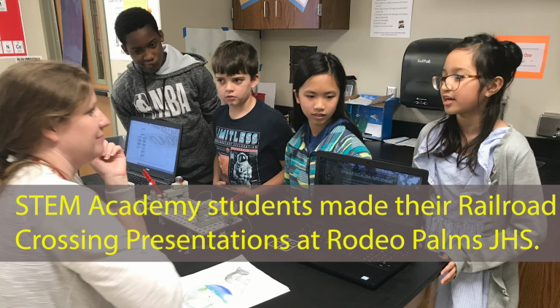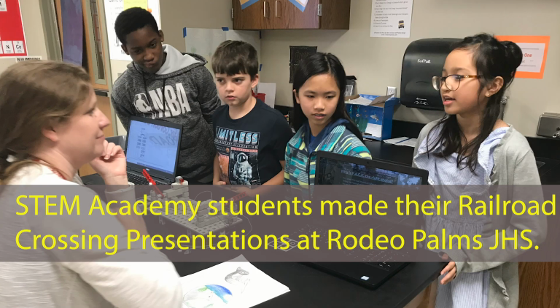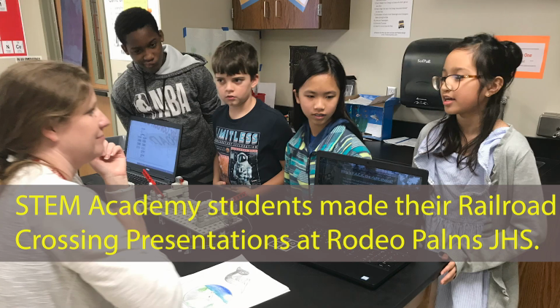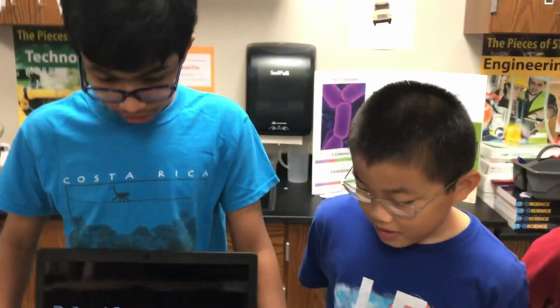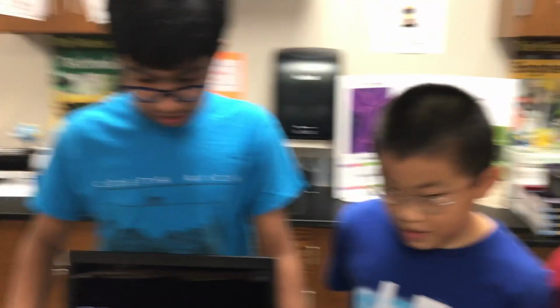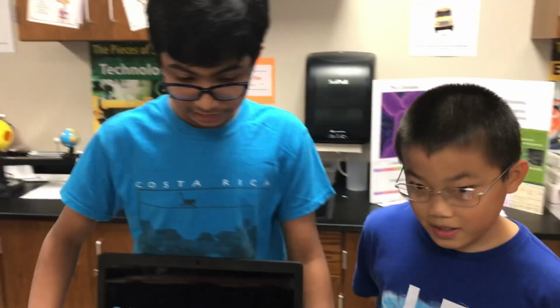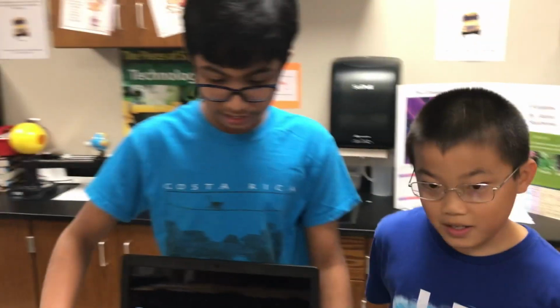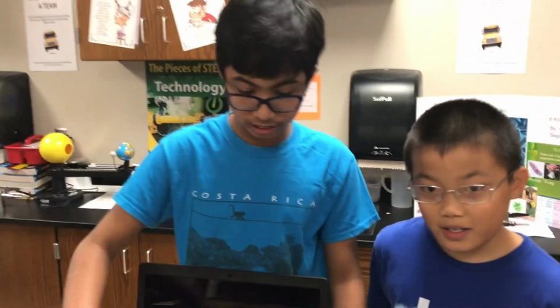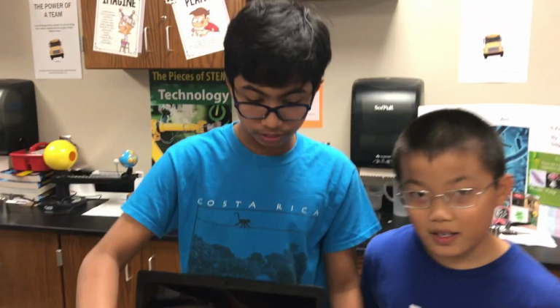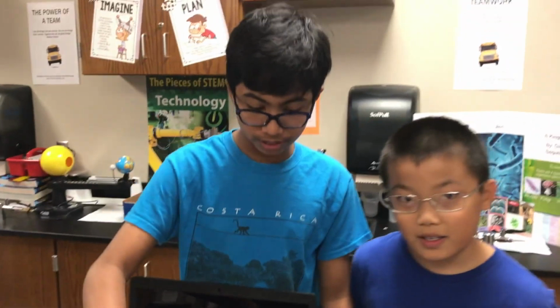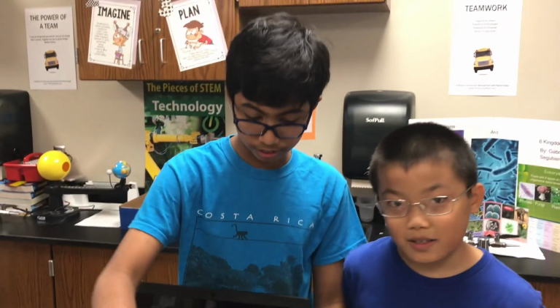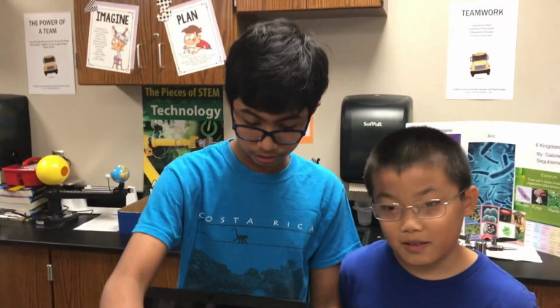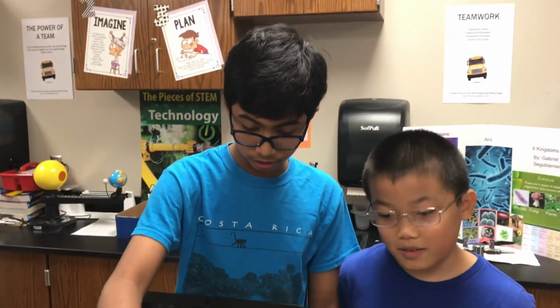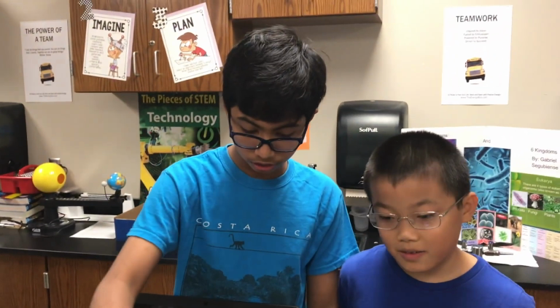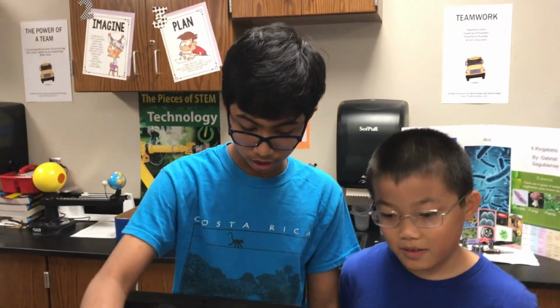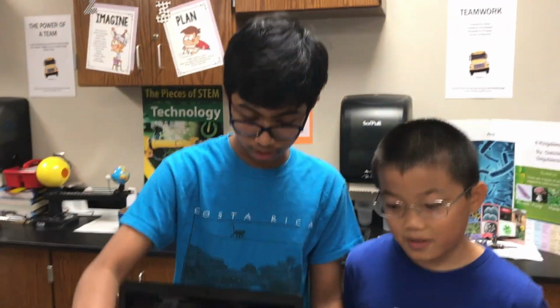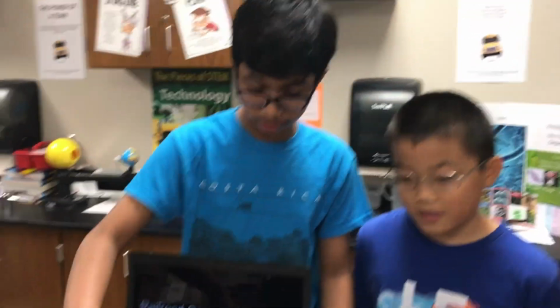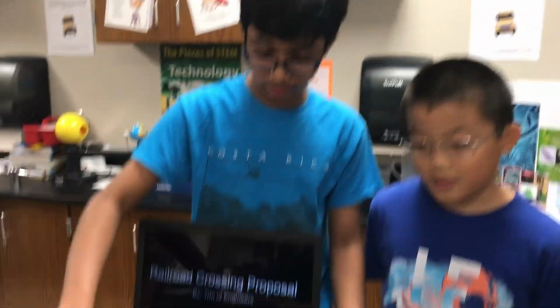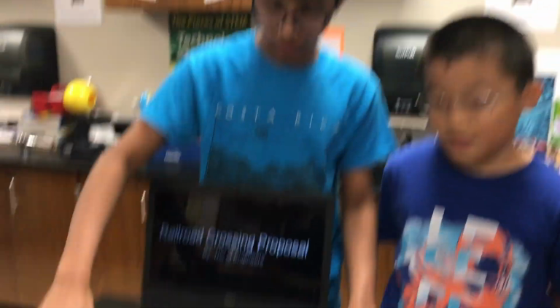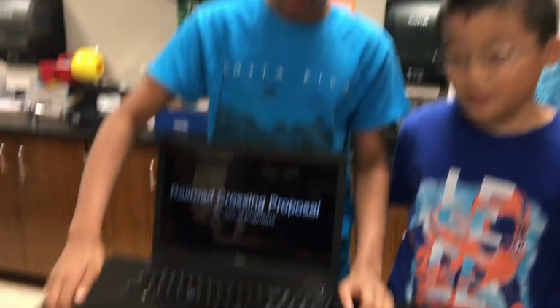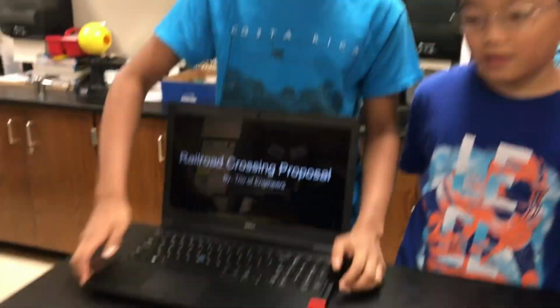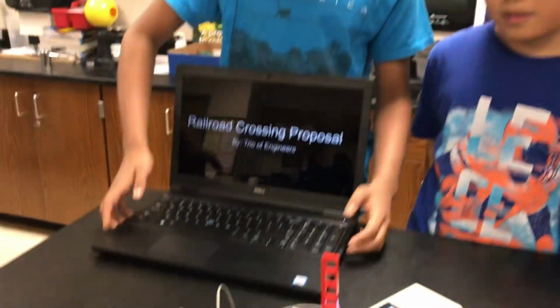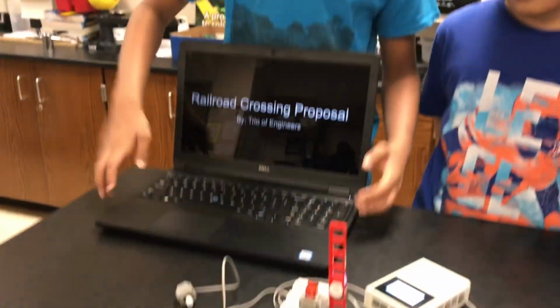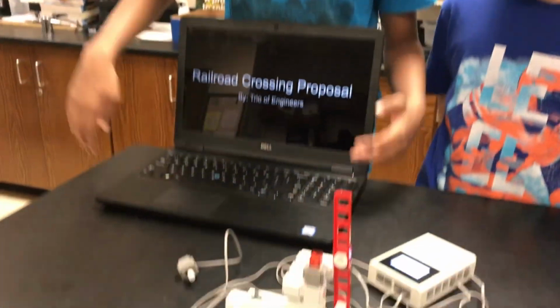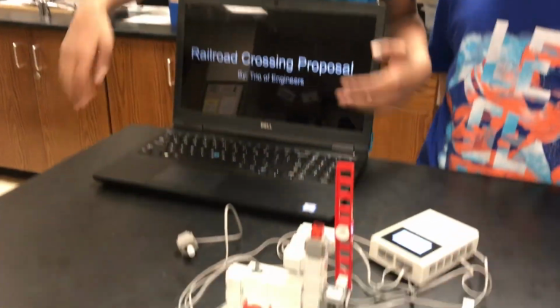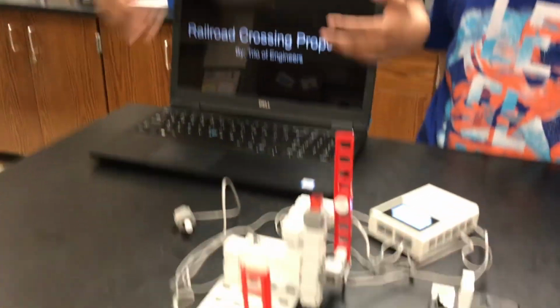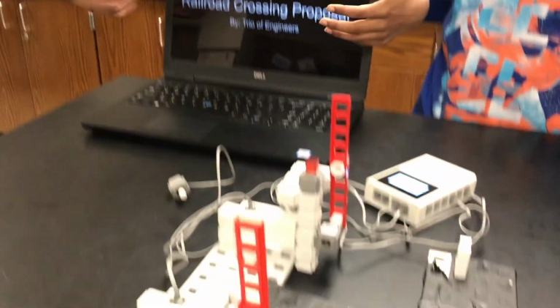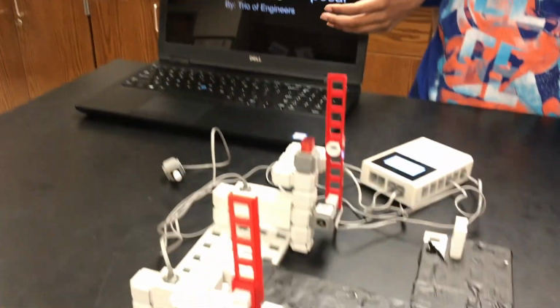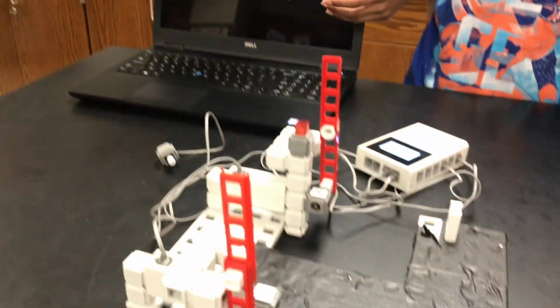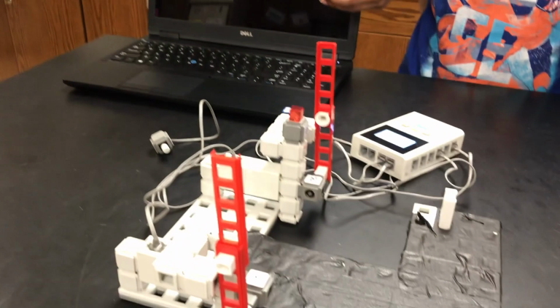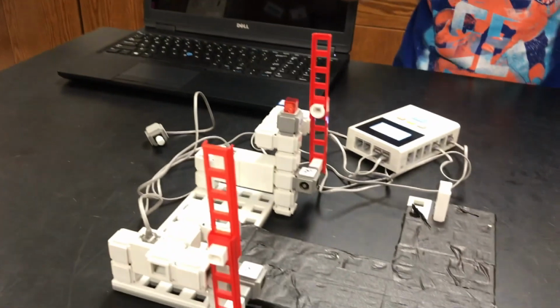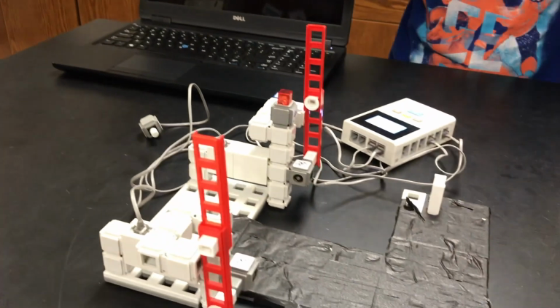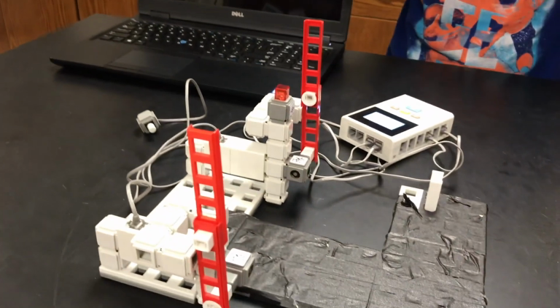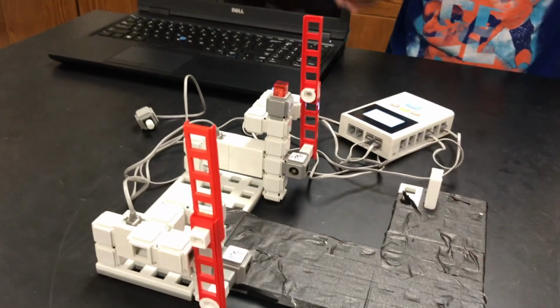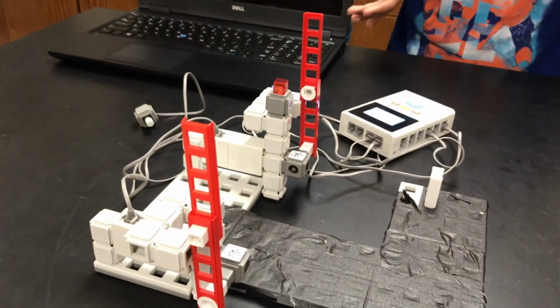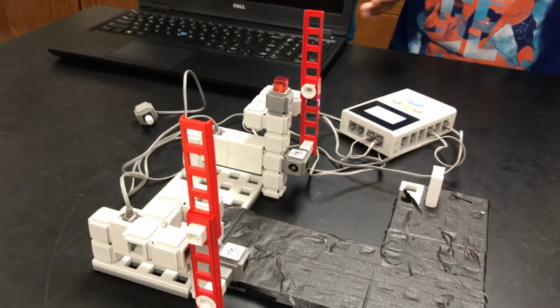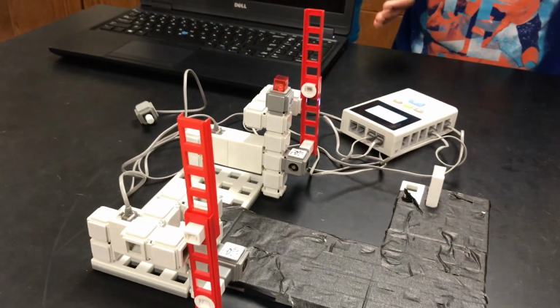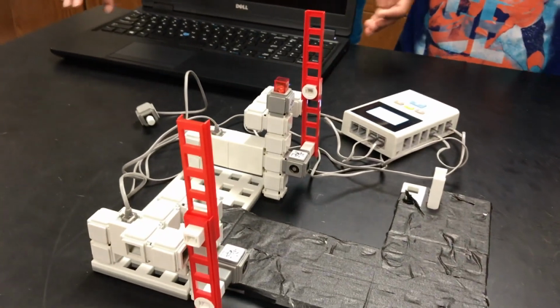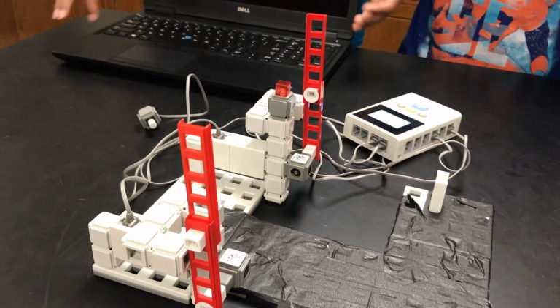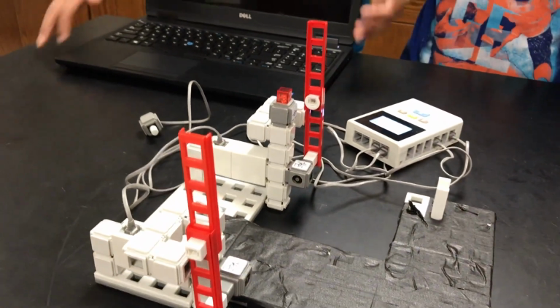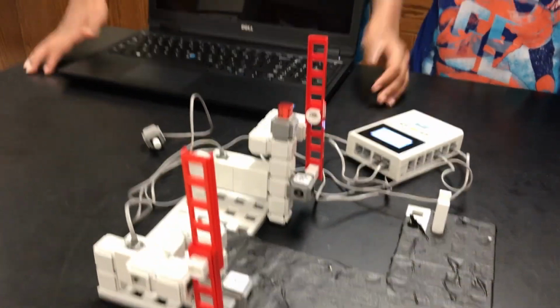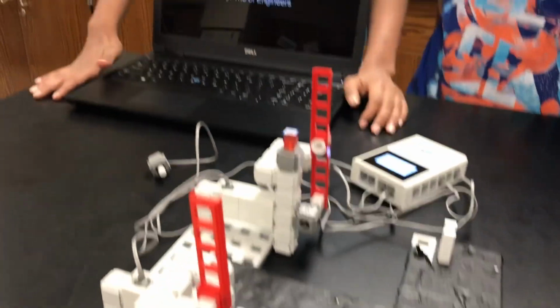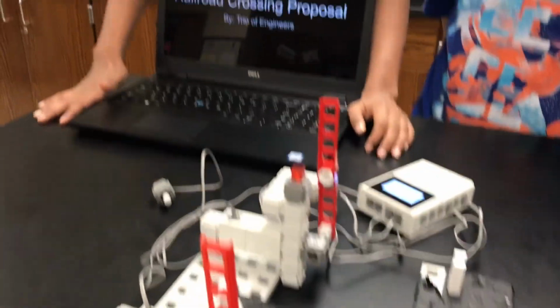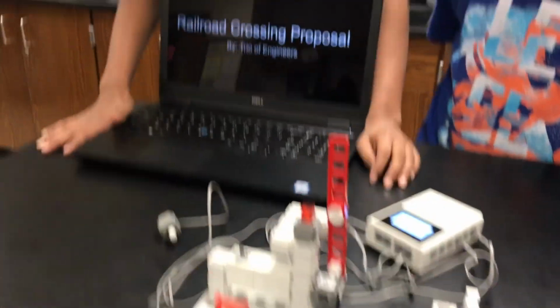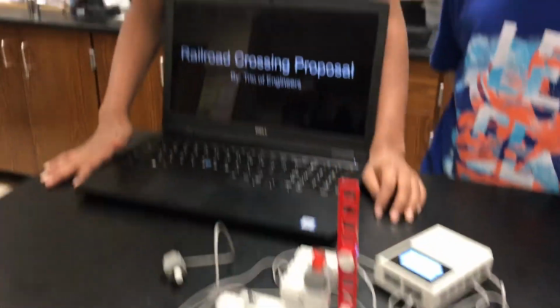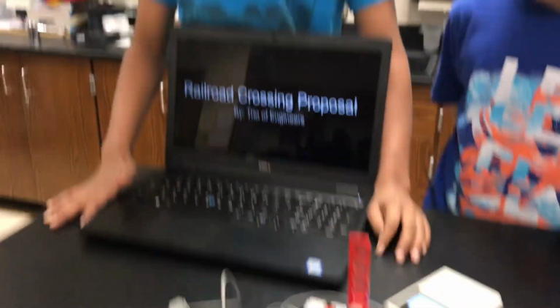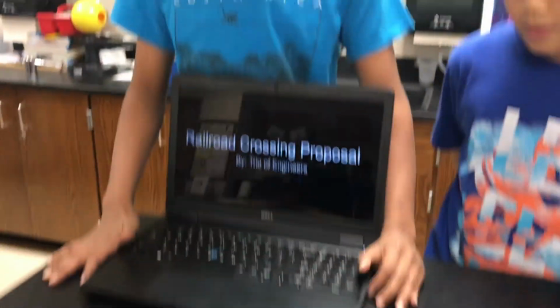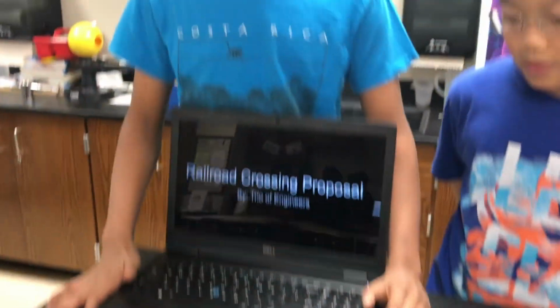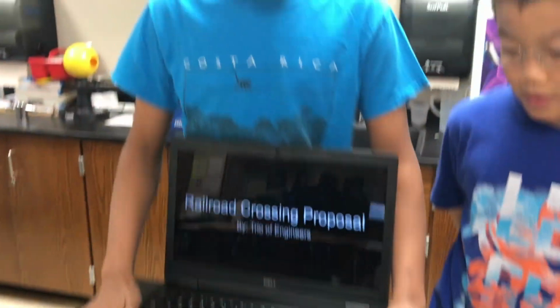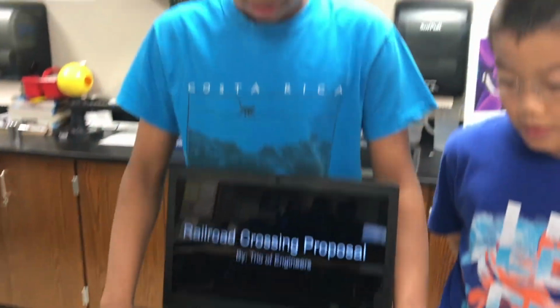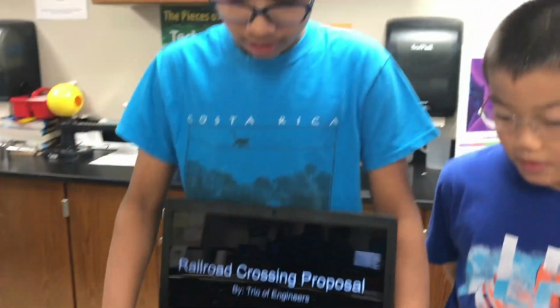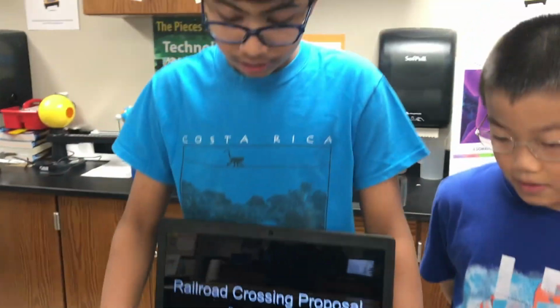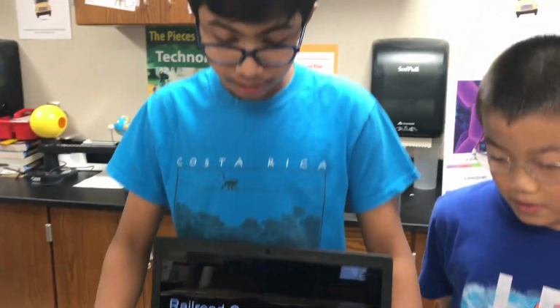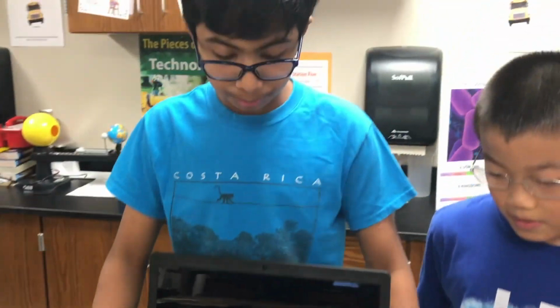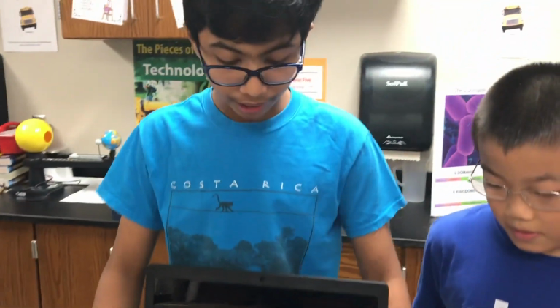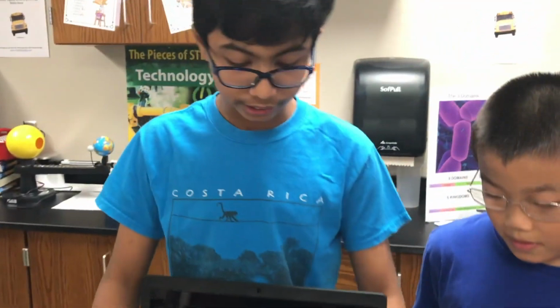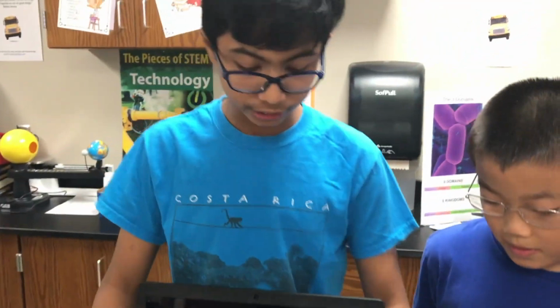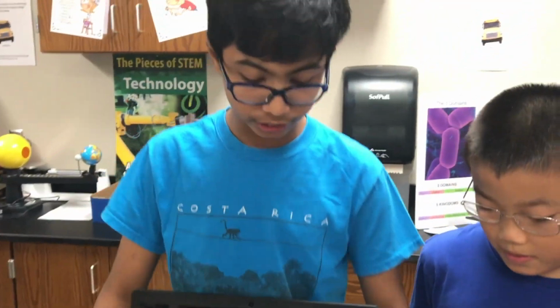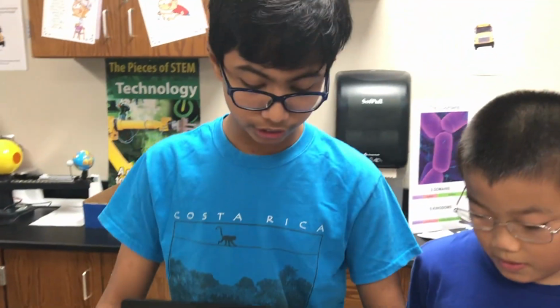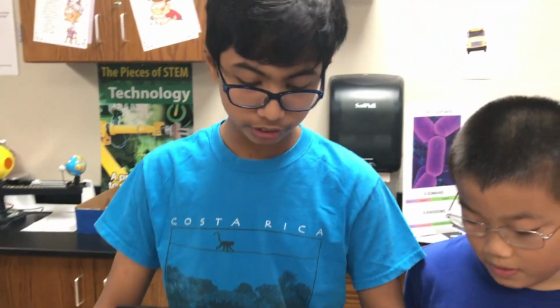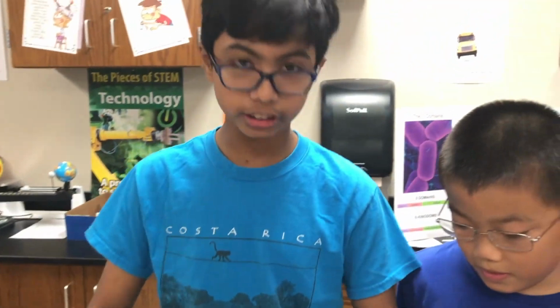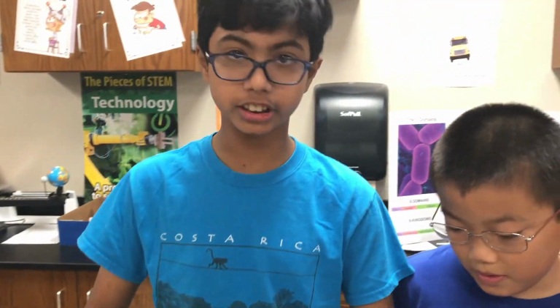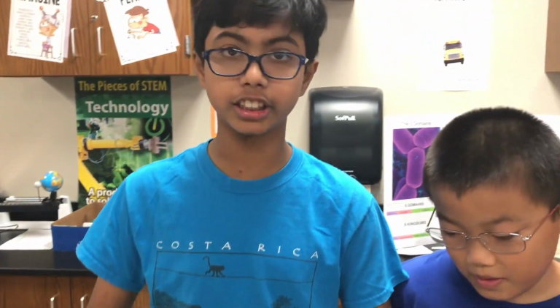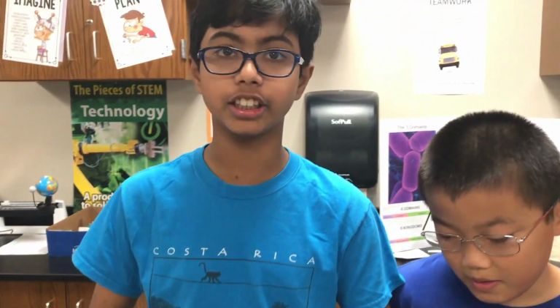This is a railroad crossing and this is a railroad crossing proposal slideshow. This is by the TRIO Engineers.